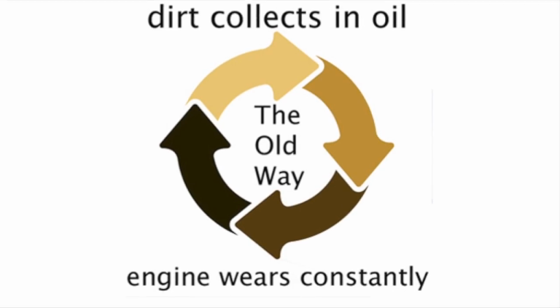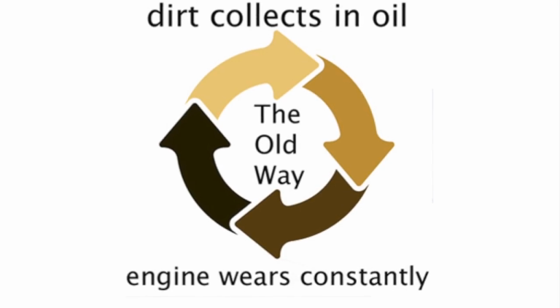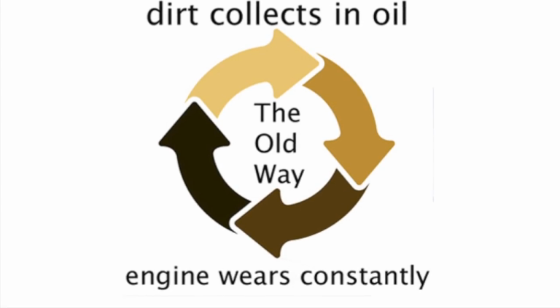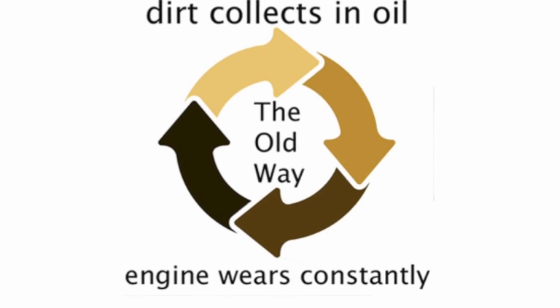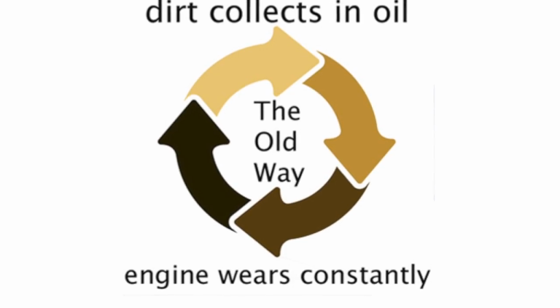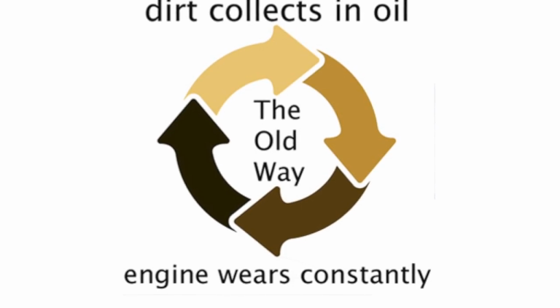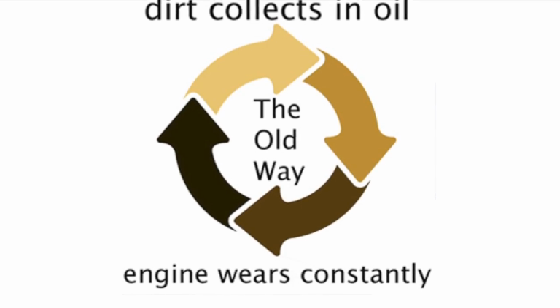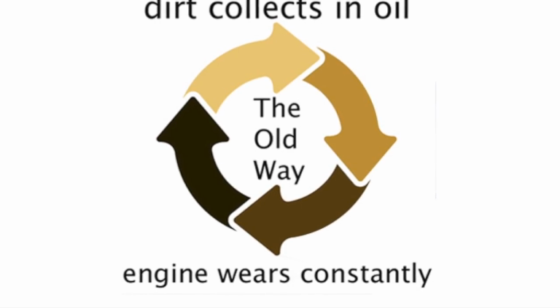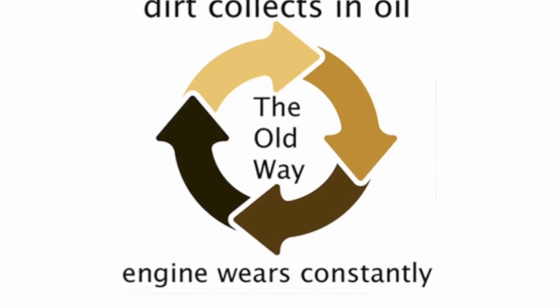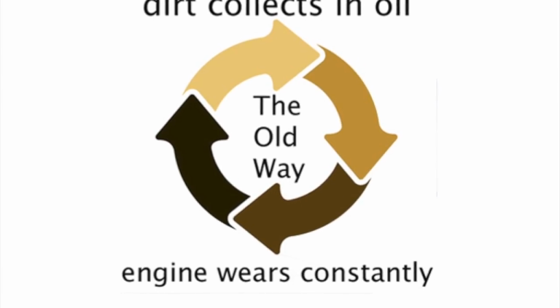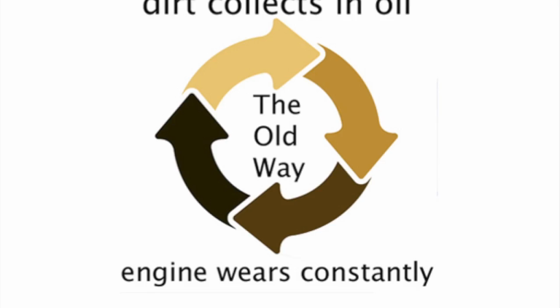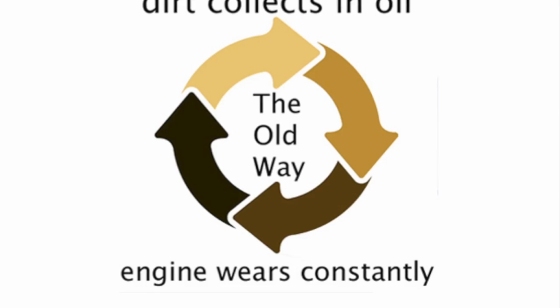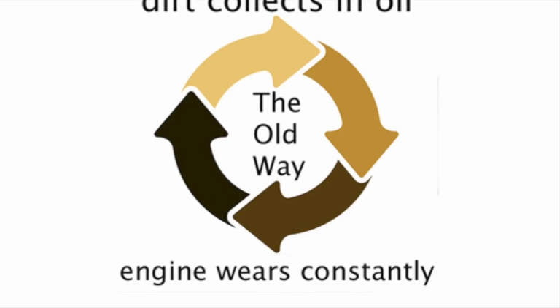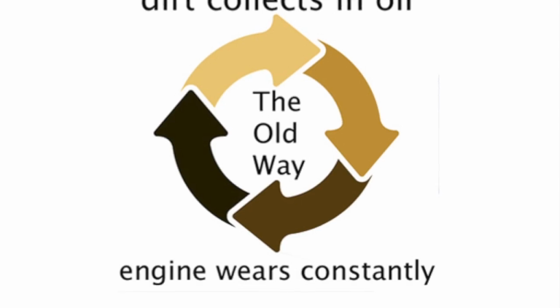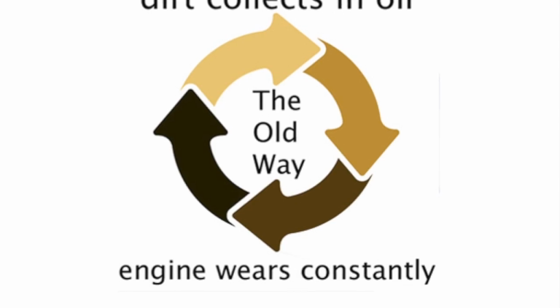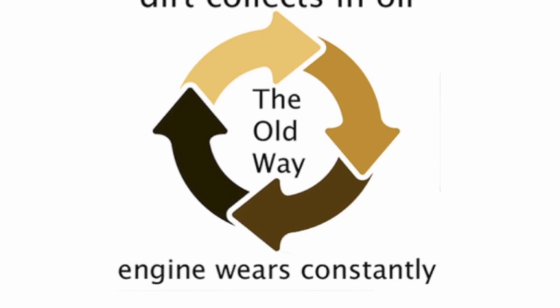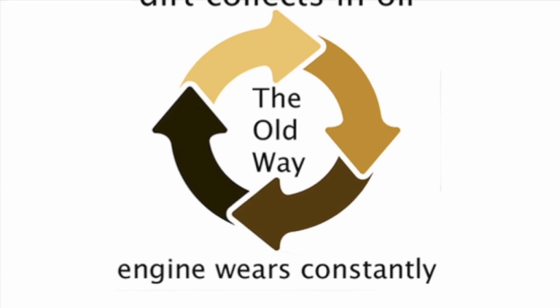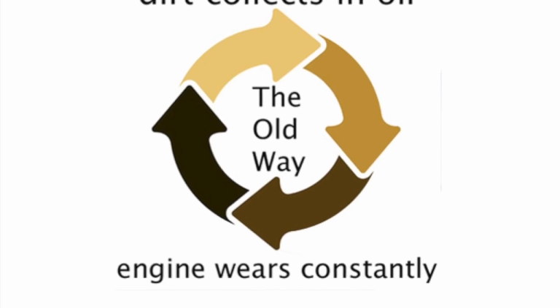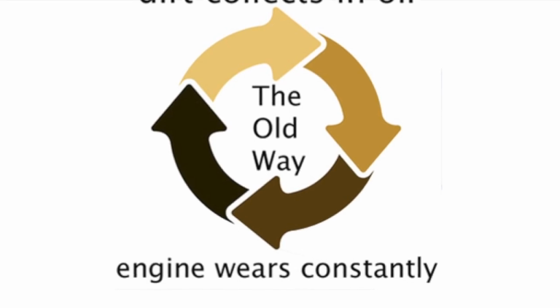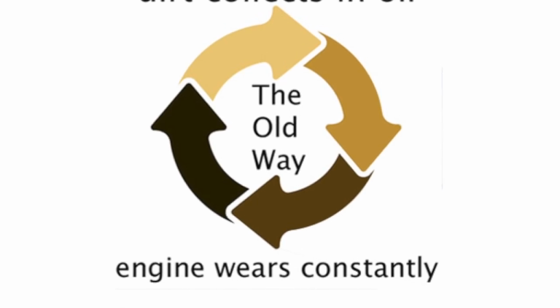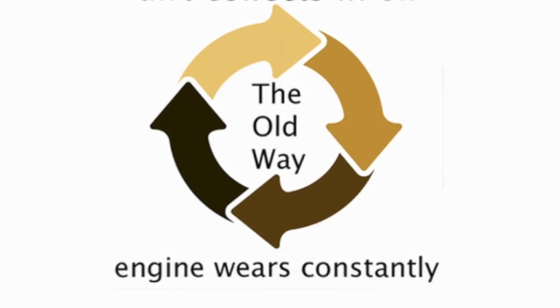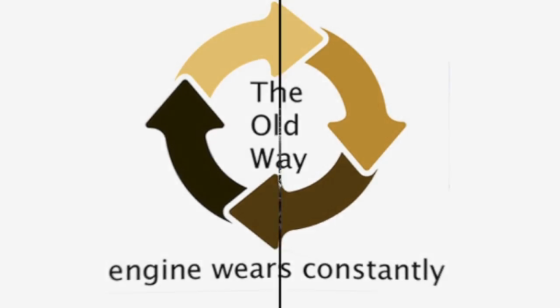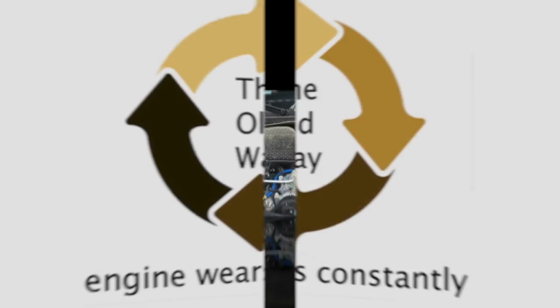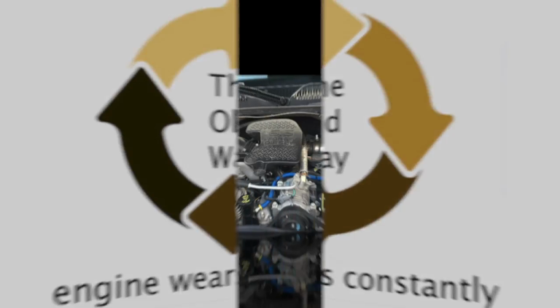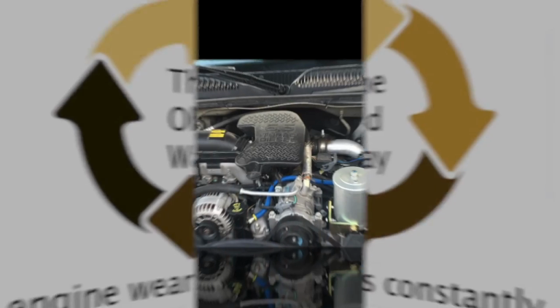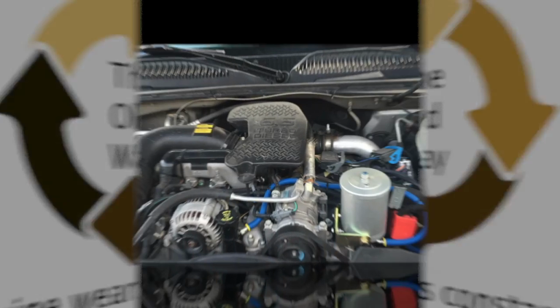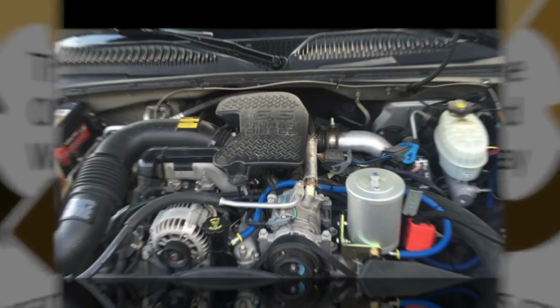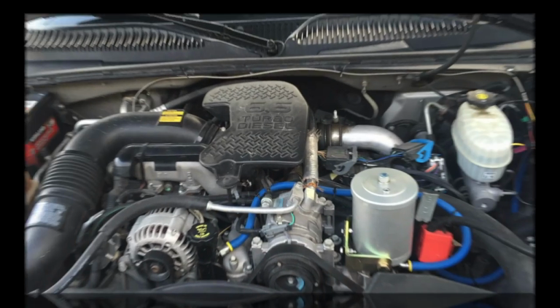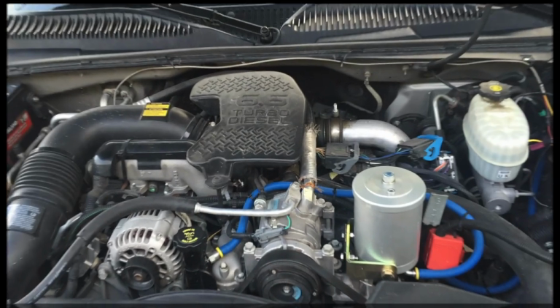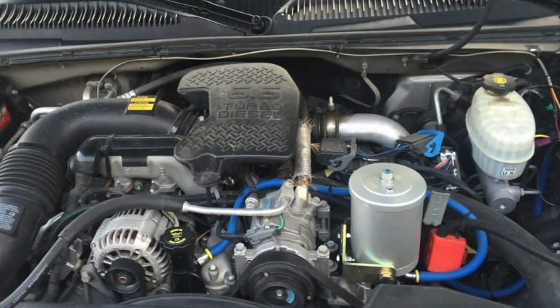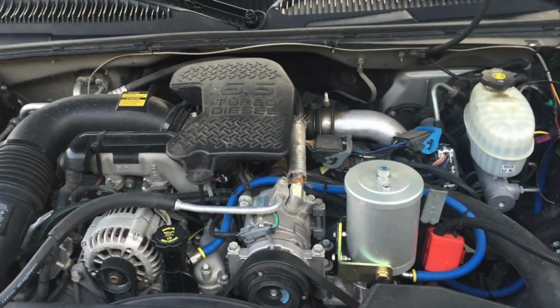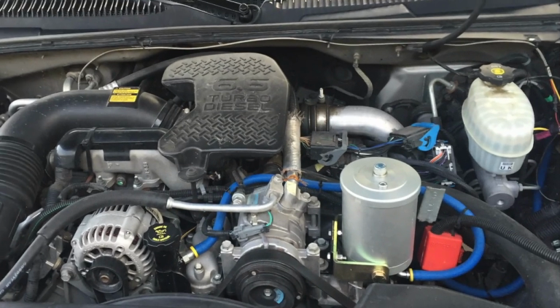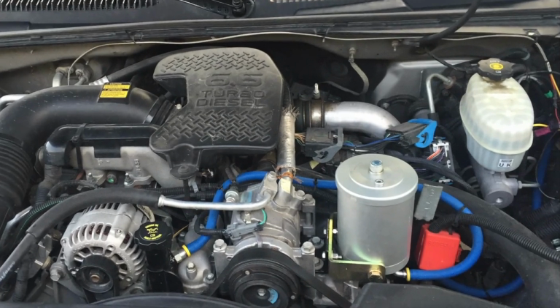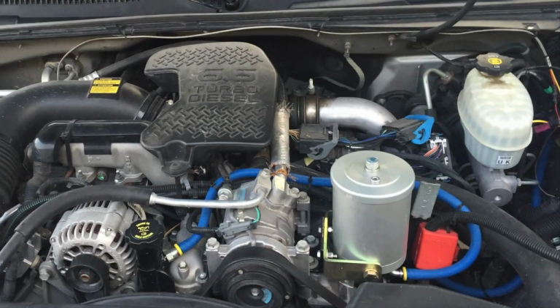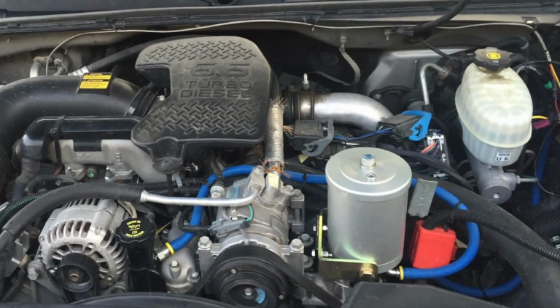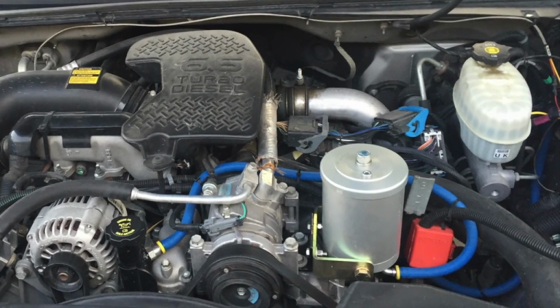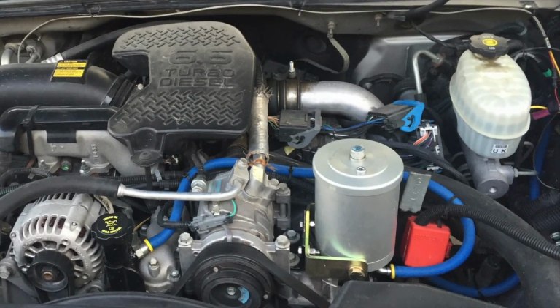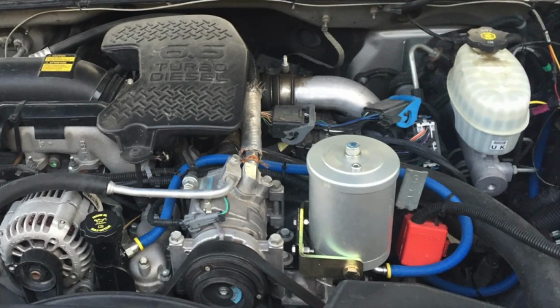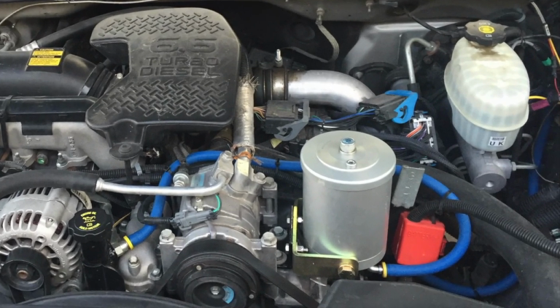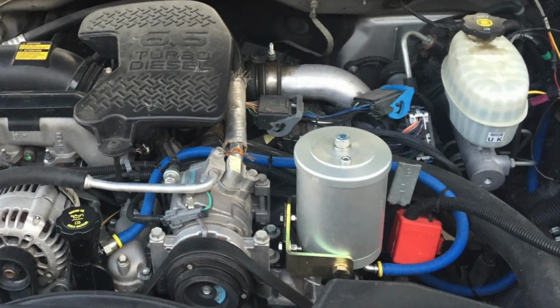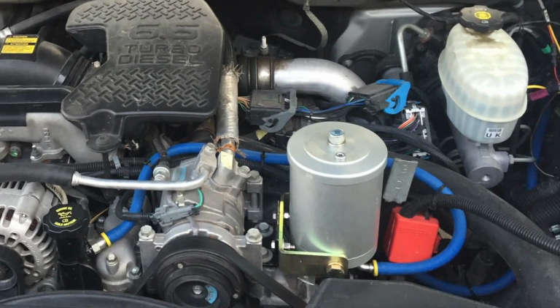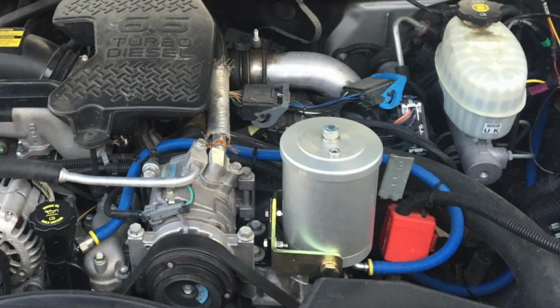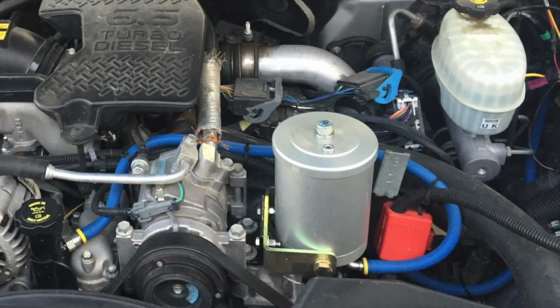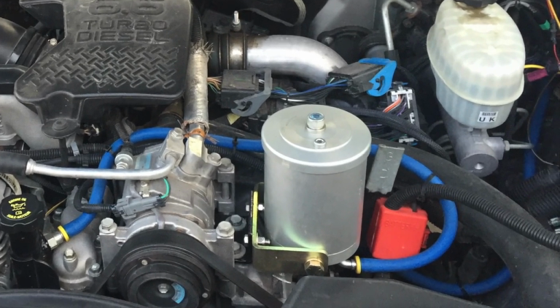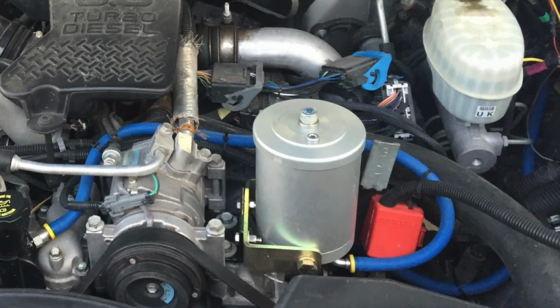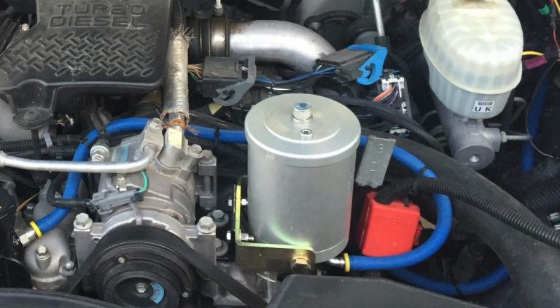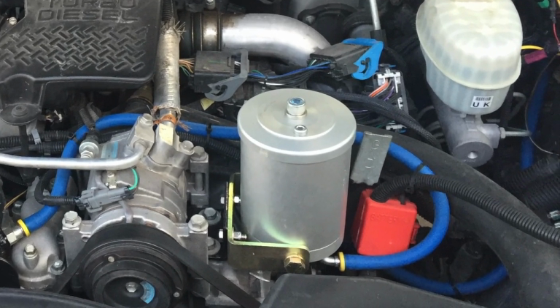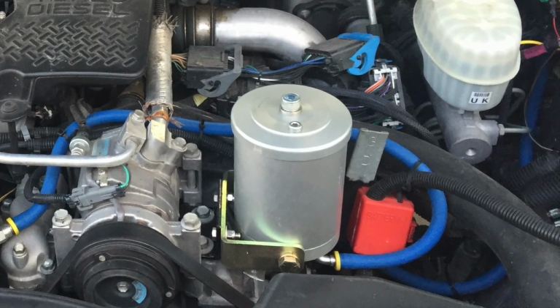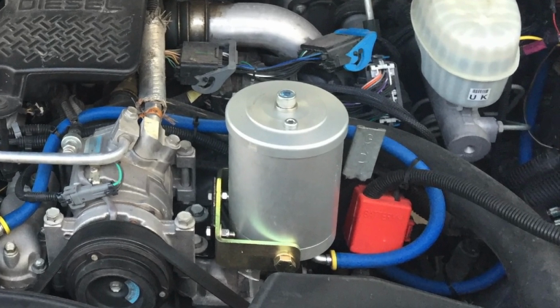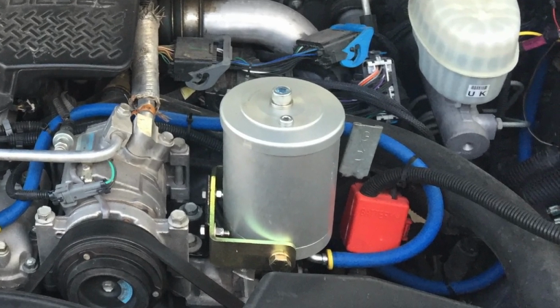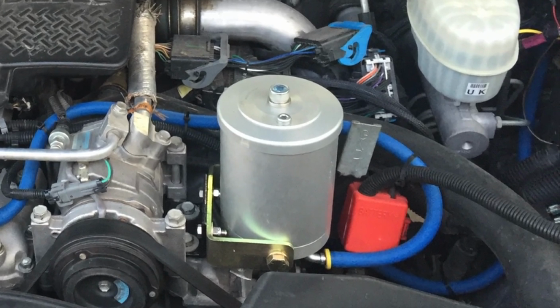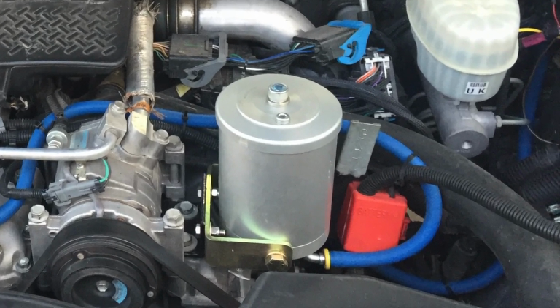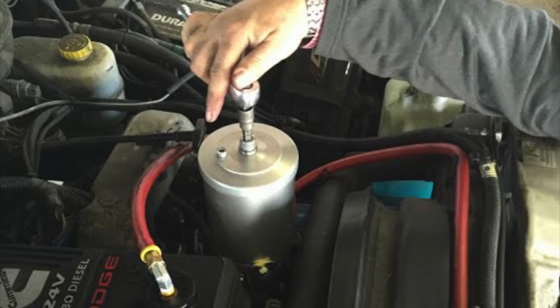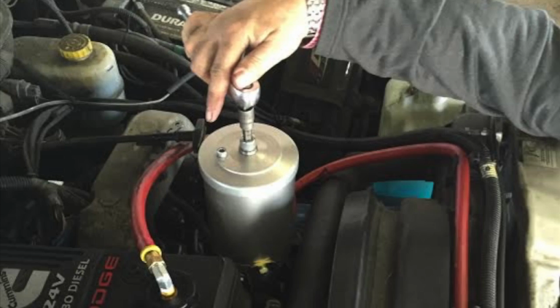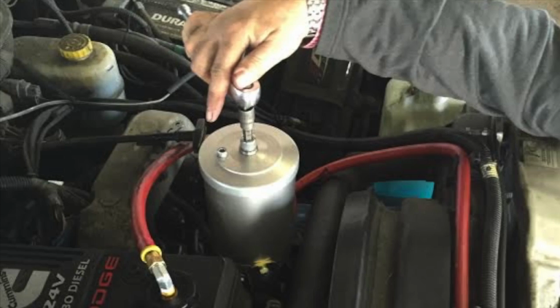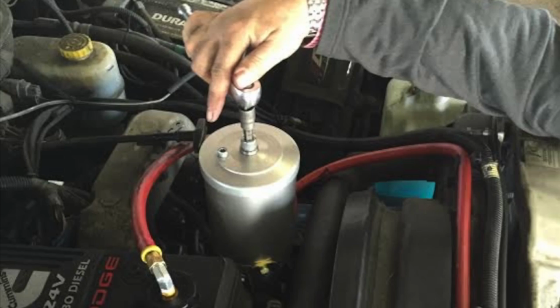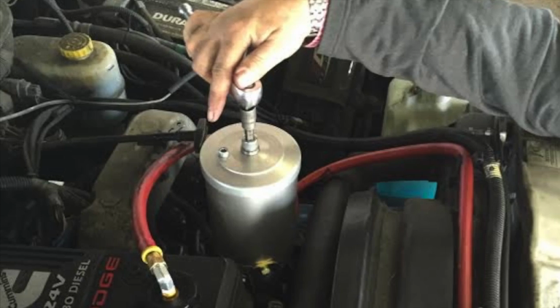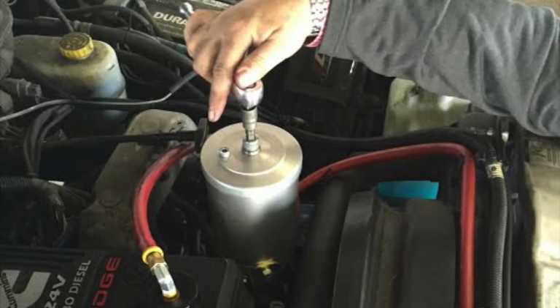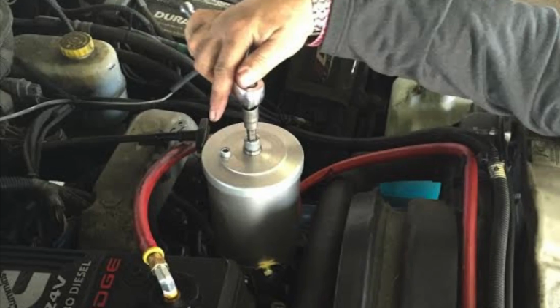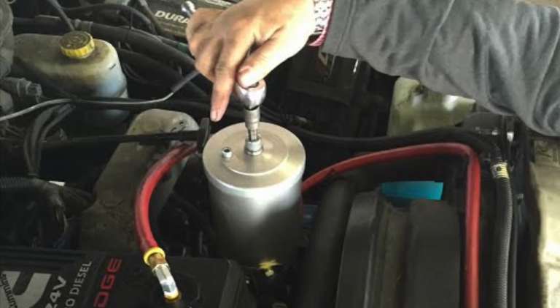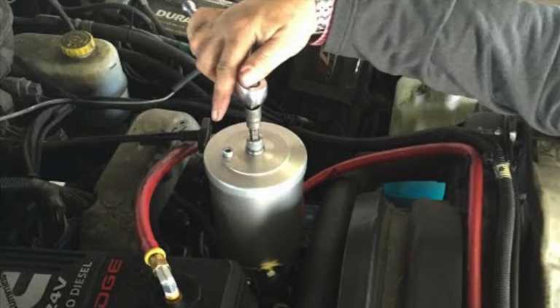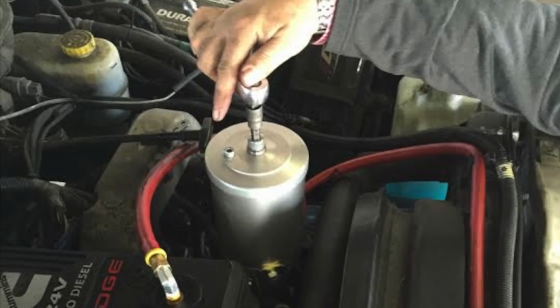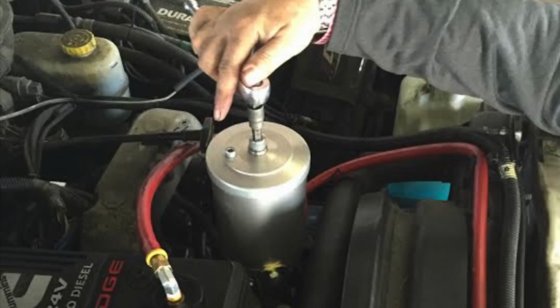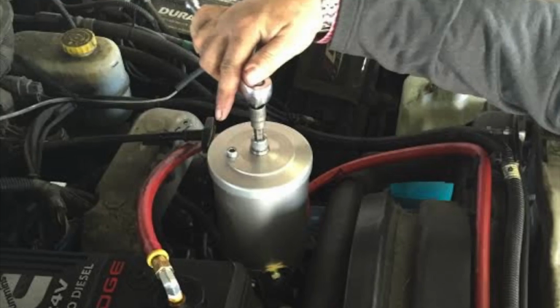Experts all agree, the only way to keep your oil clean and radically extend the life of your engine is a remote mounted or bypass filter.